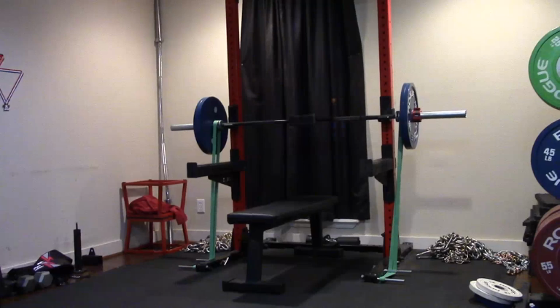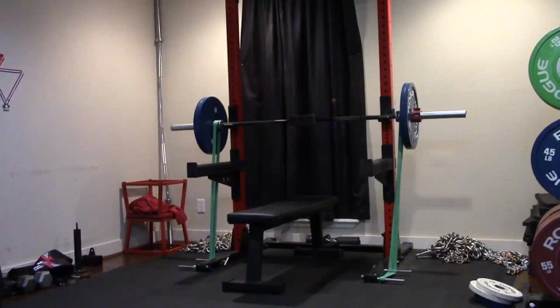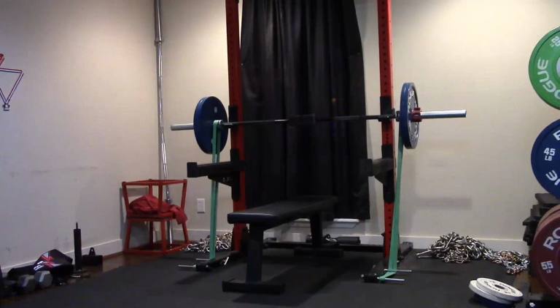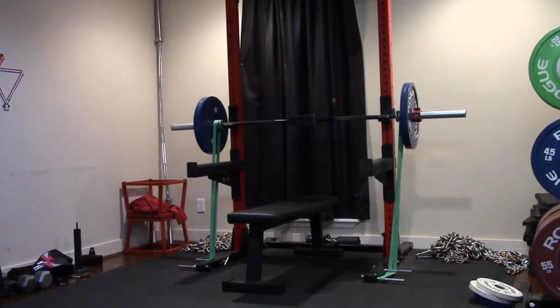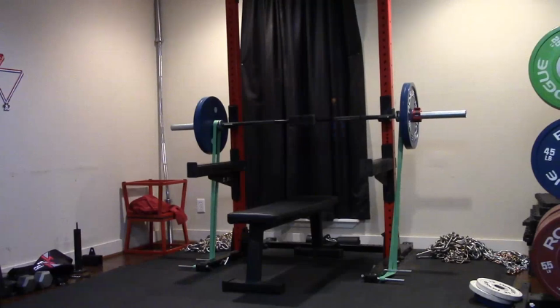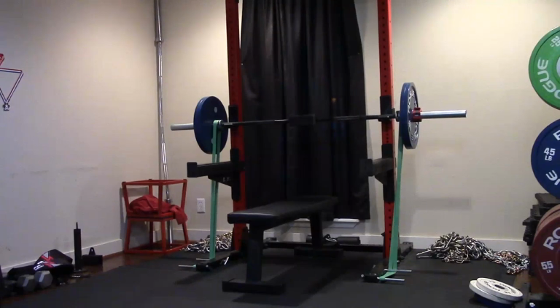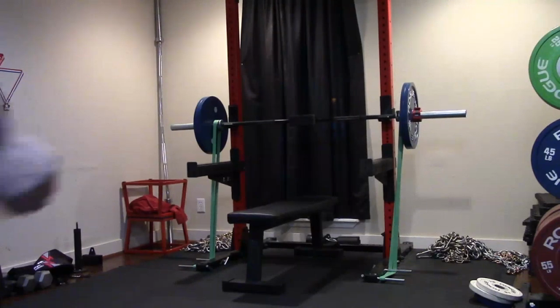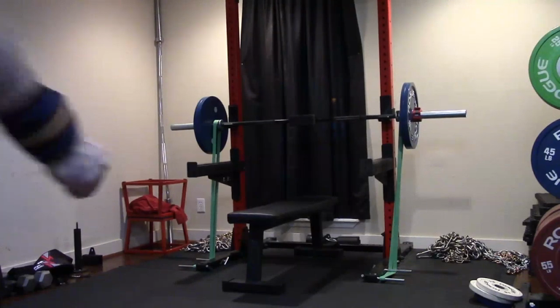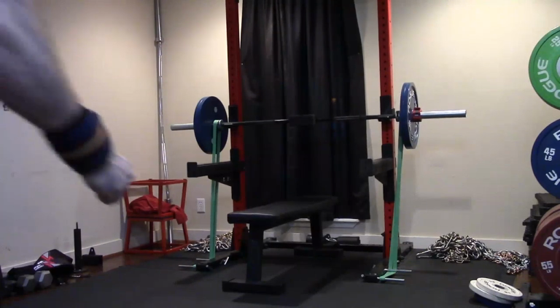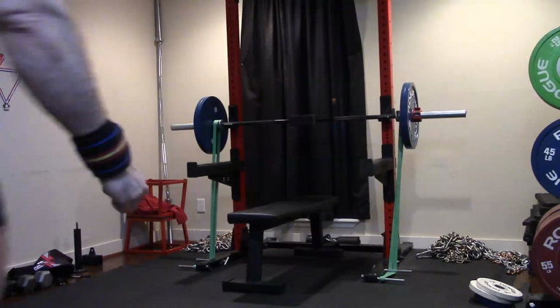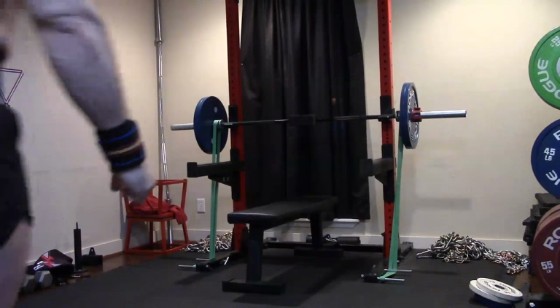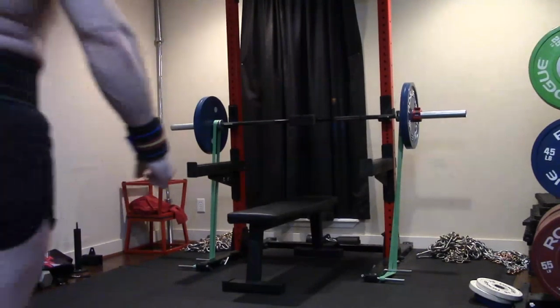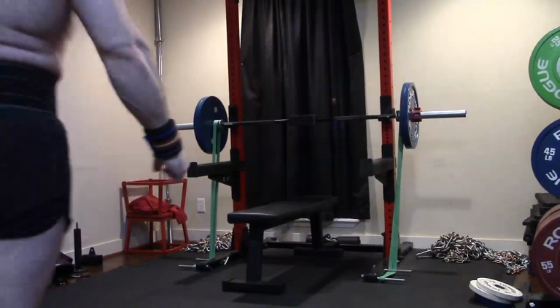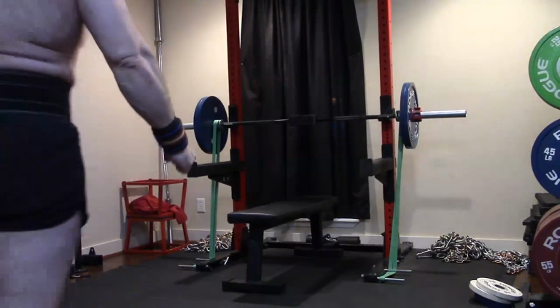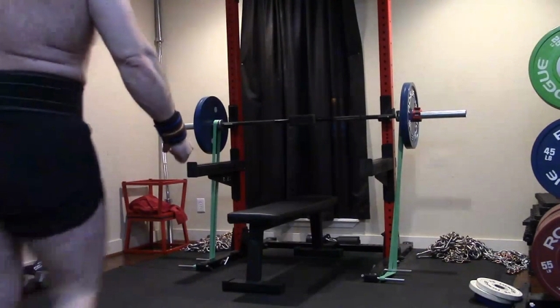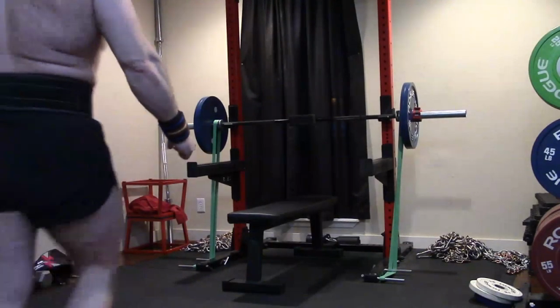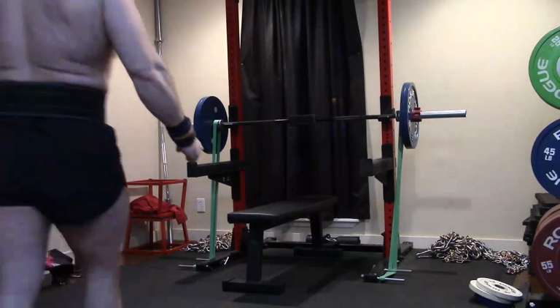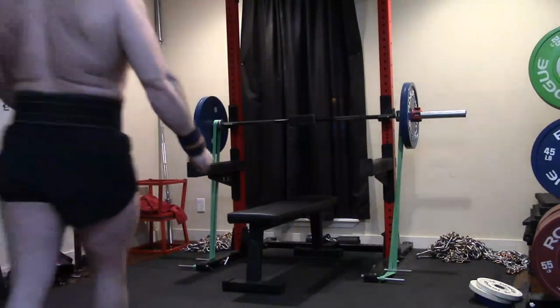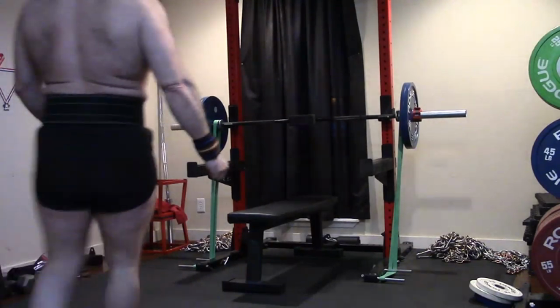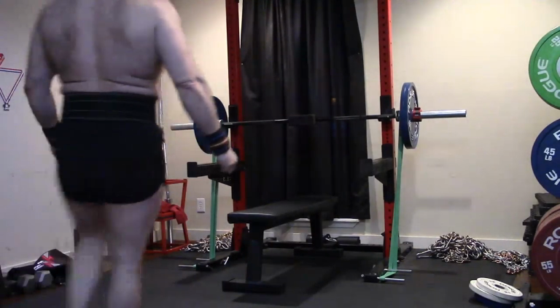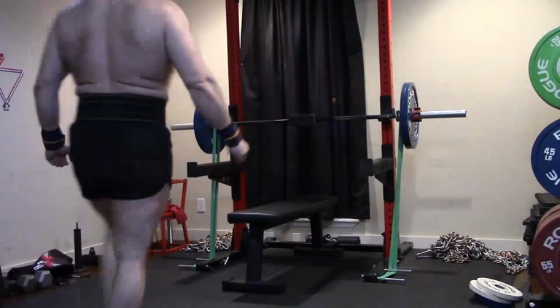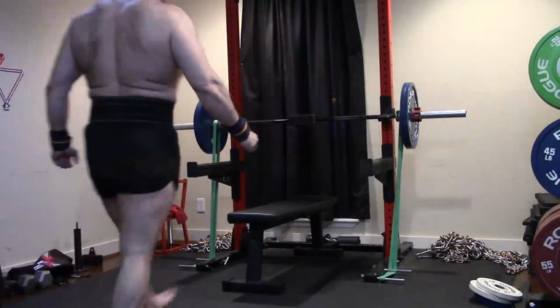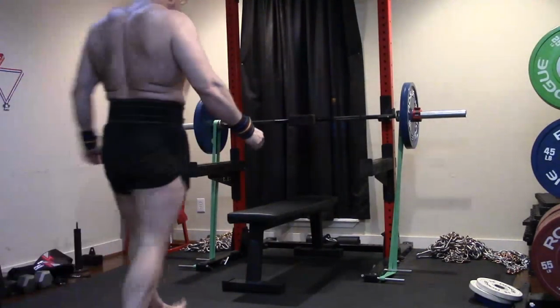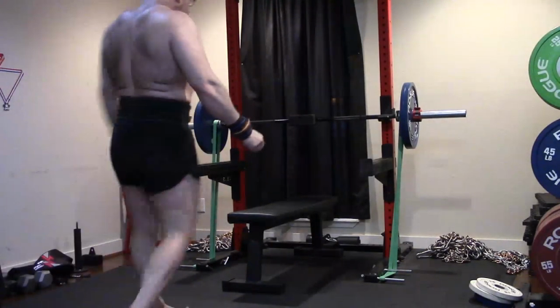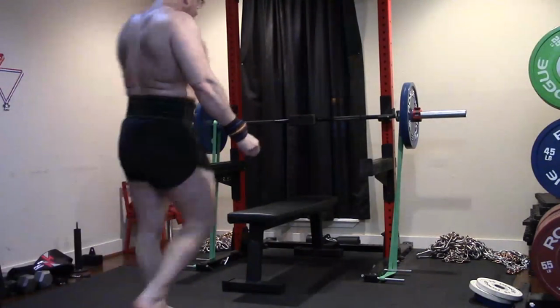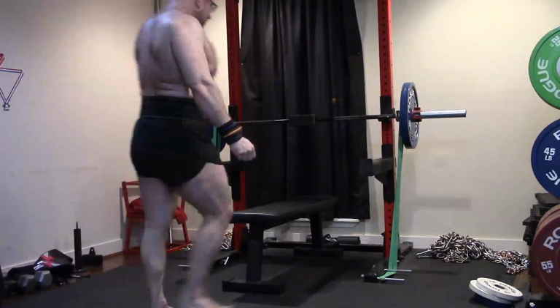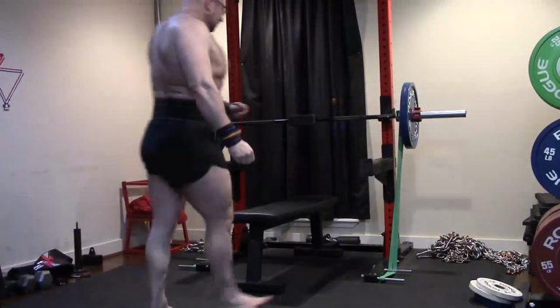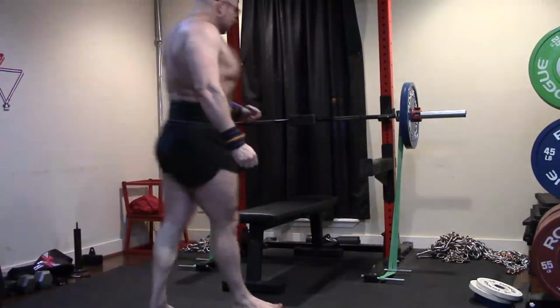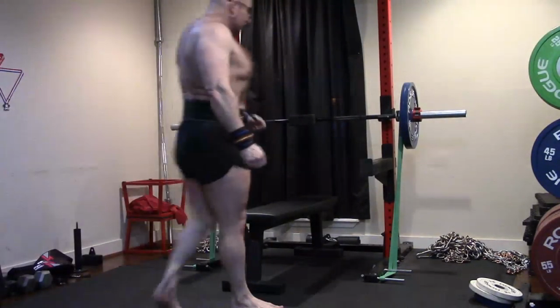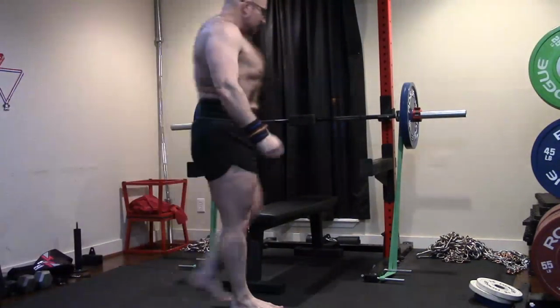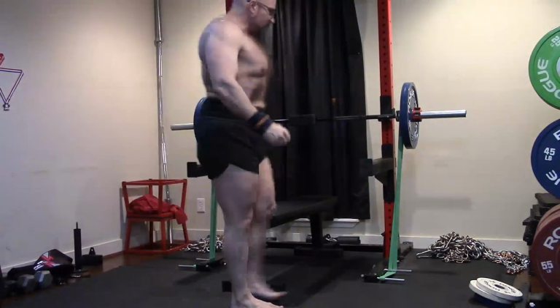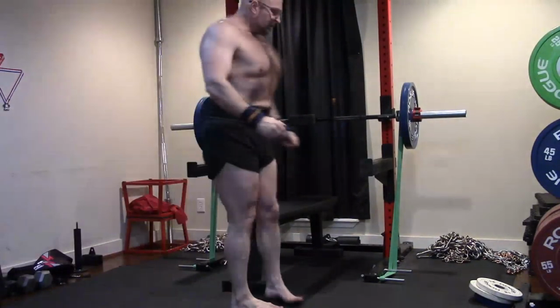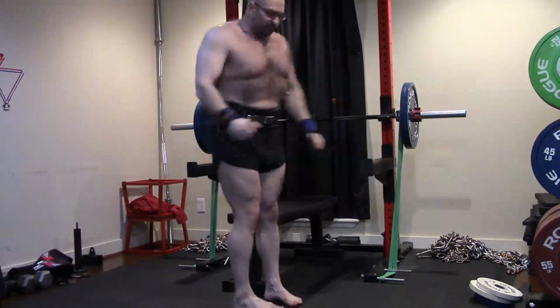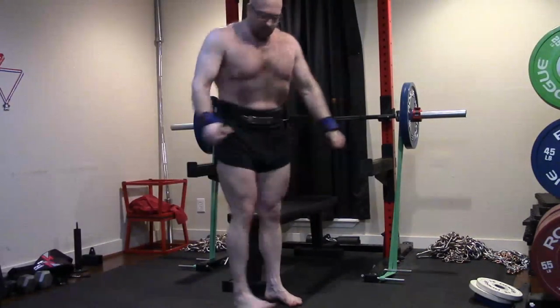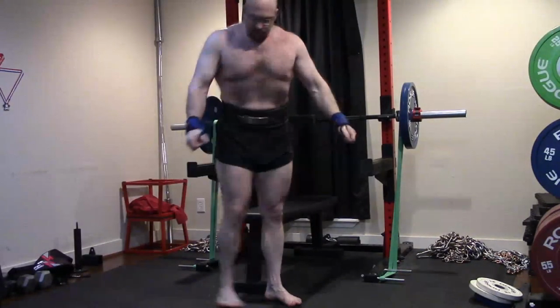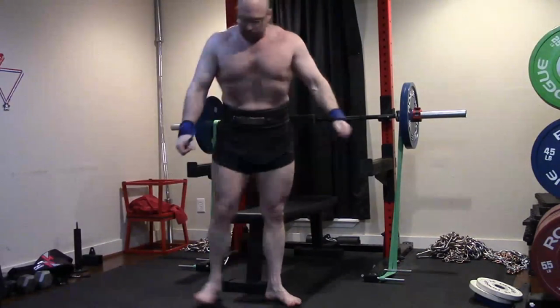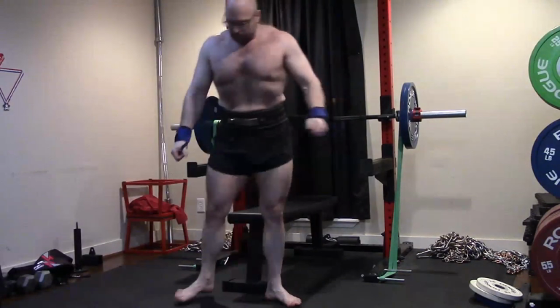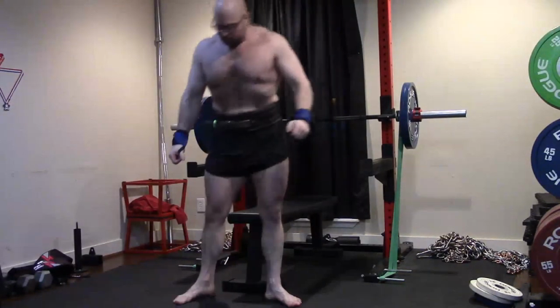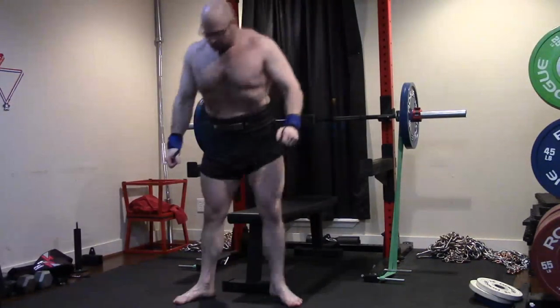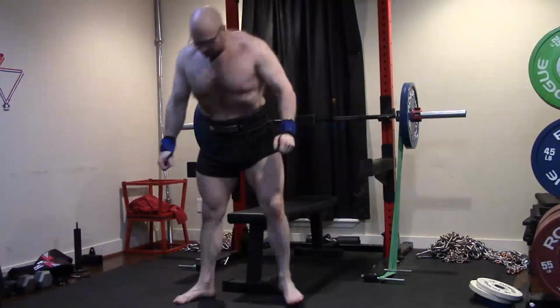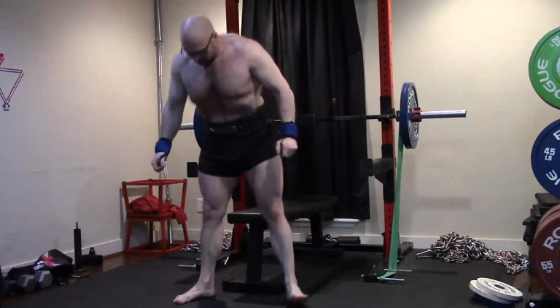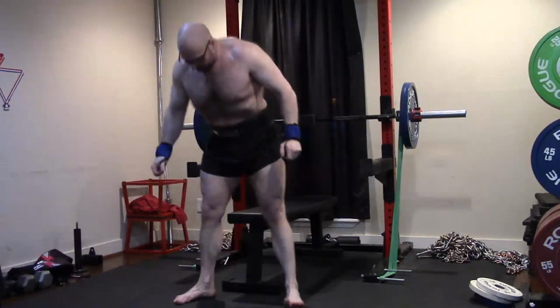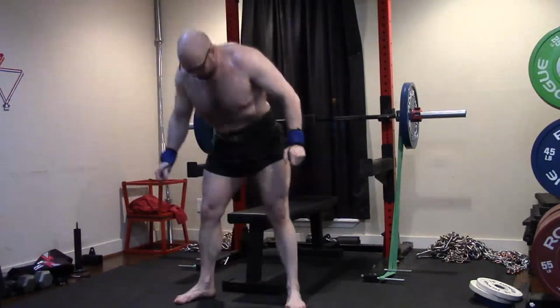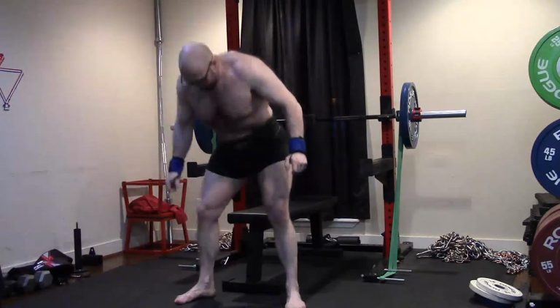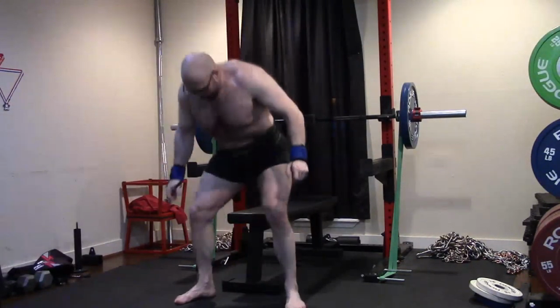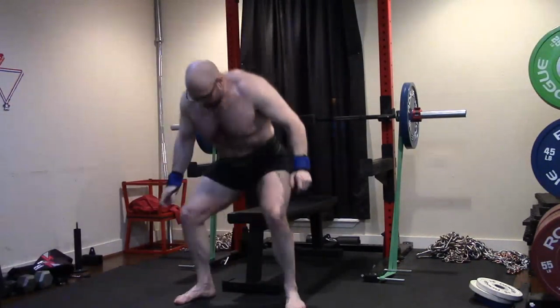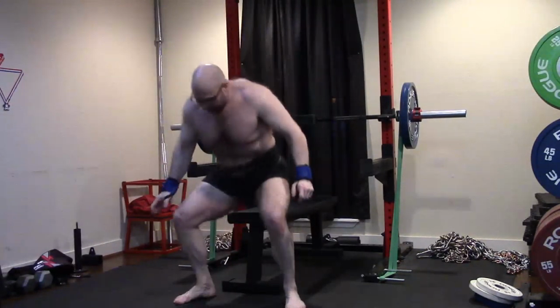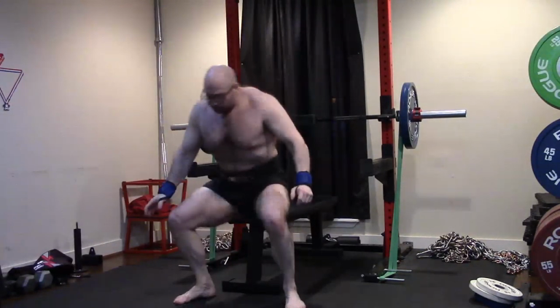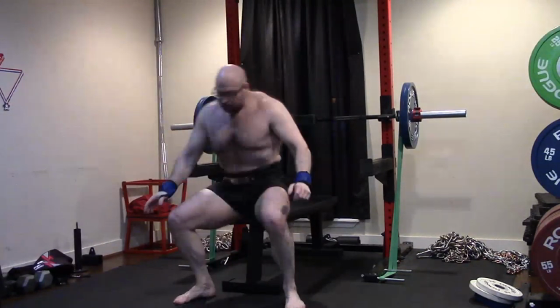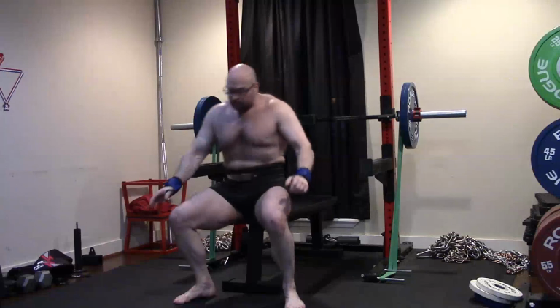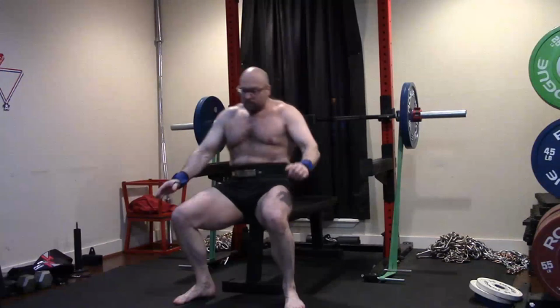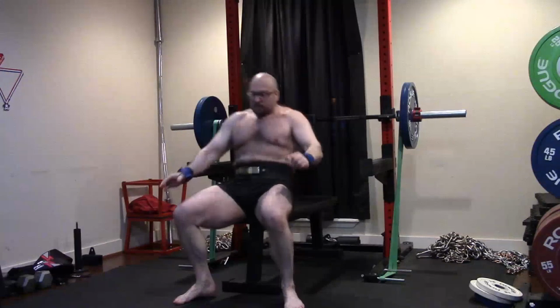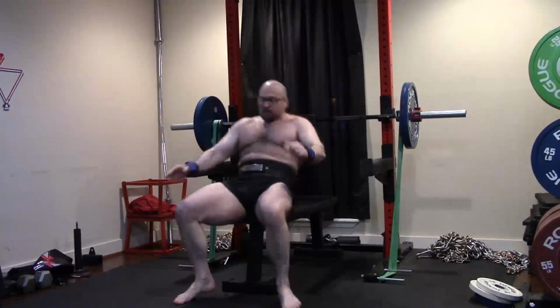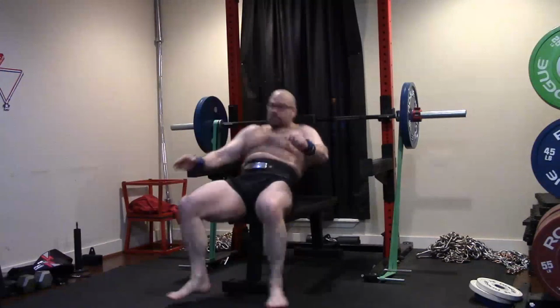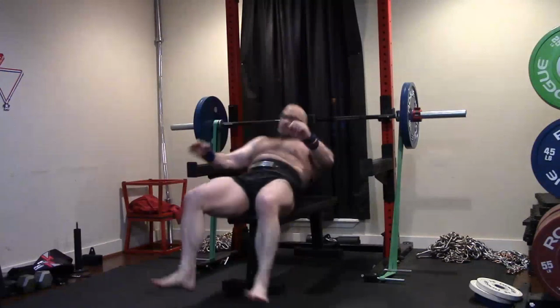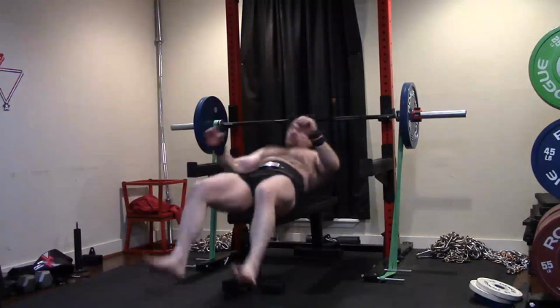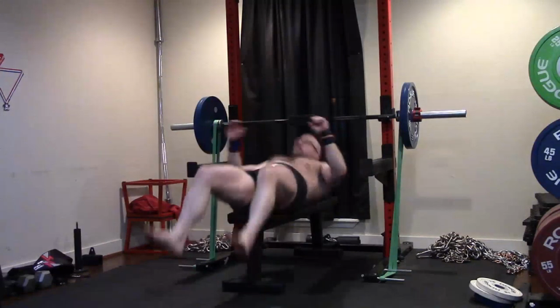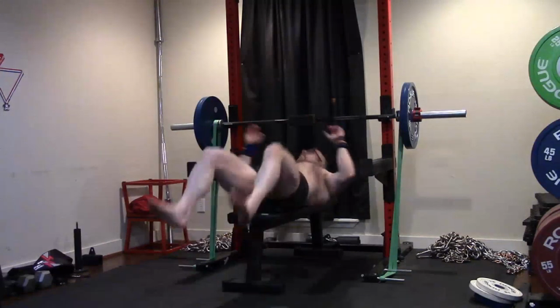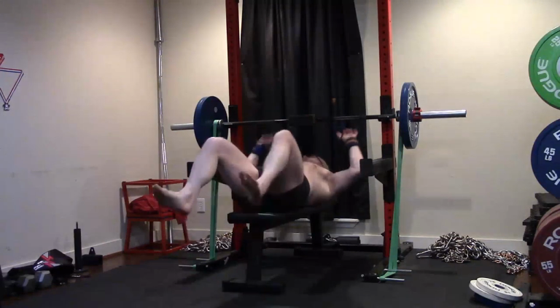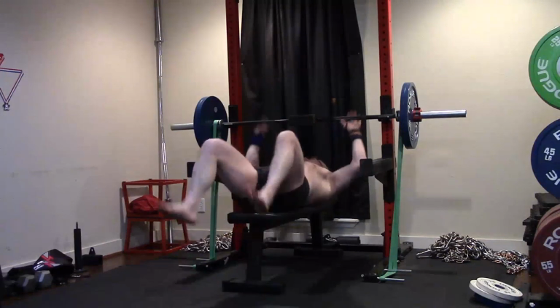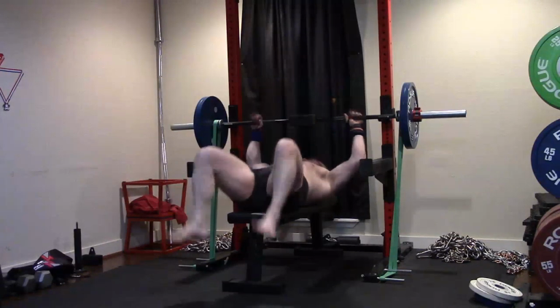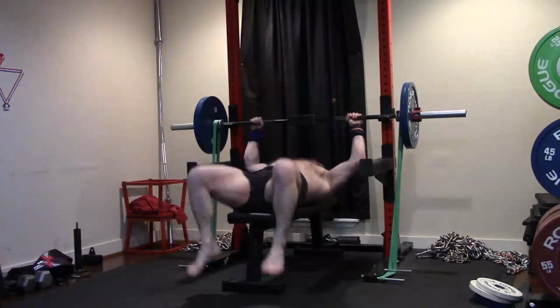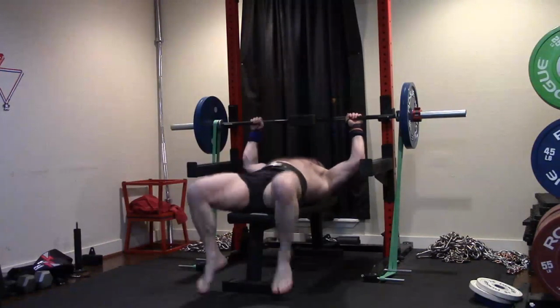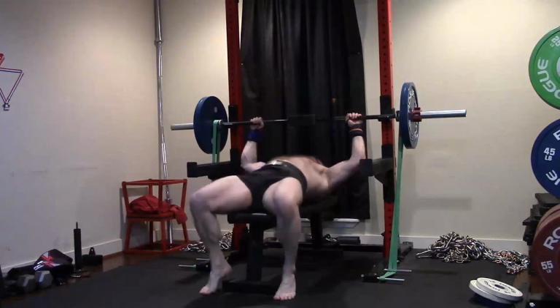Hello, hey everybody. It's Jason Blaha here and once again it's time for another Ork Mode workout, and today was Max Effort Bench Press Day.